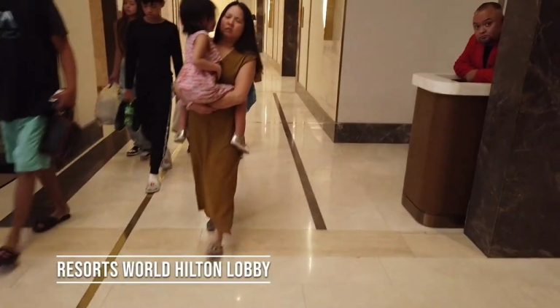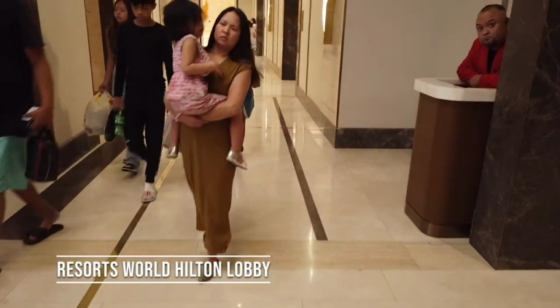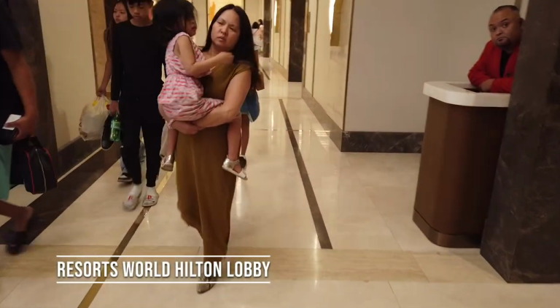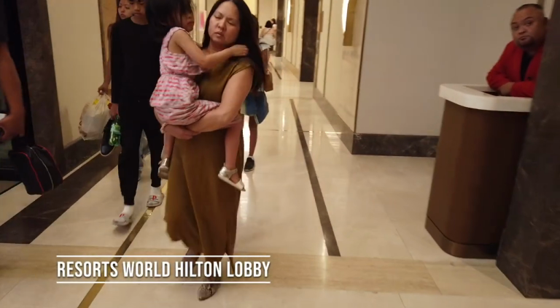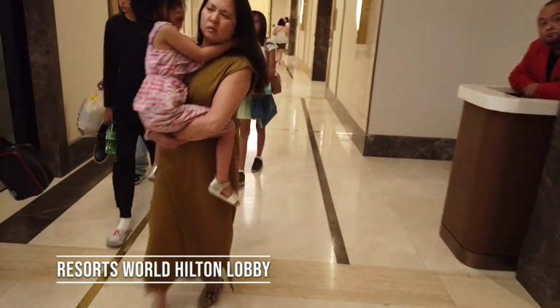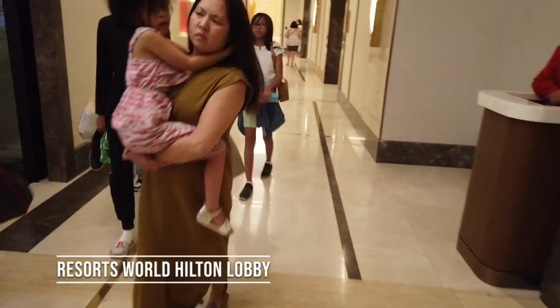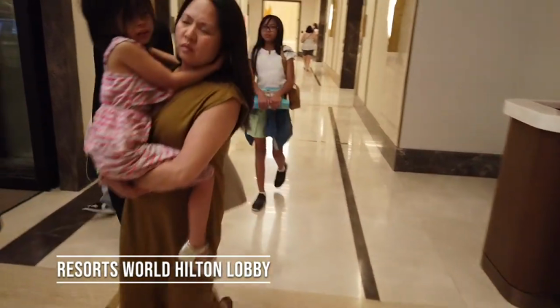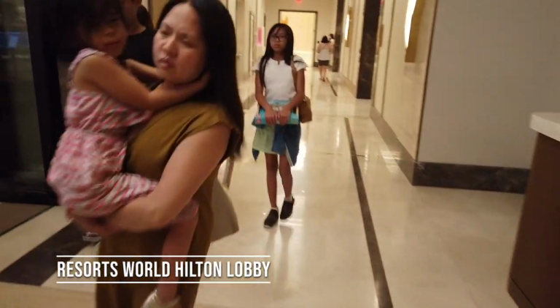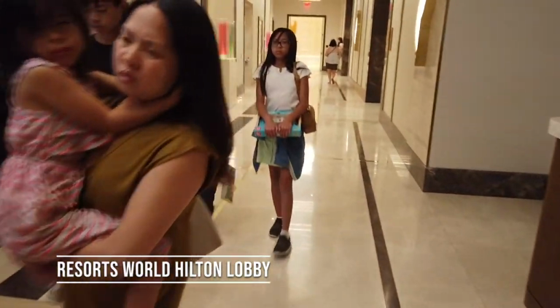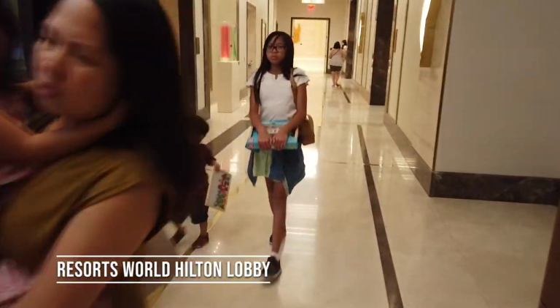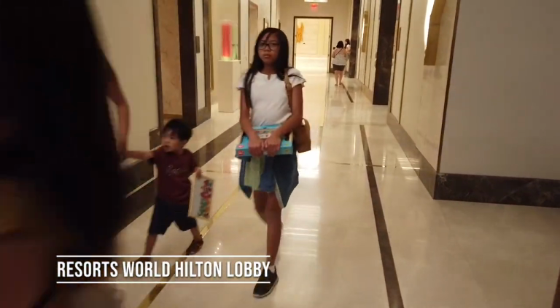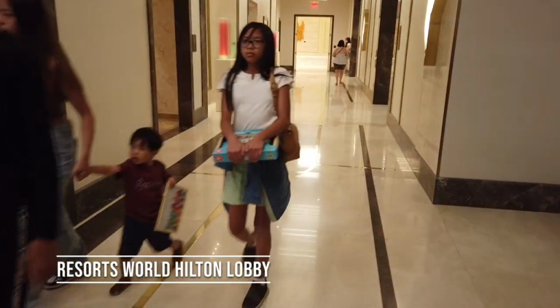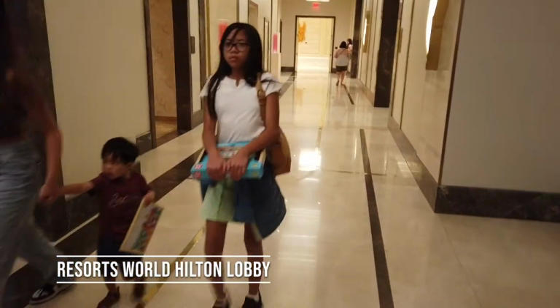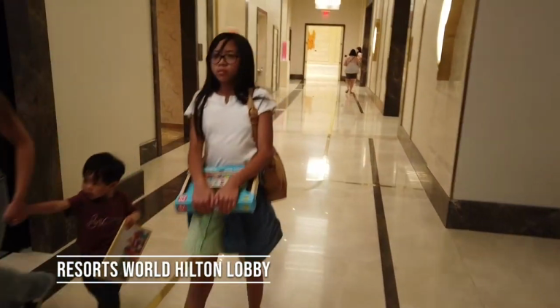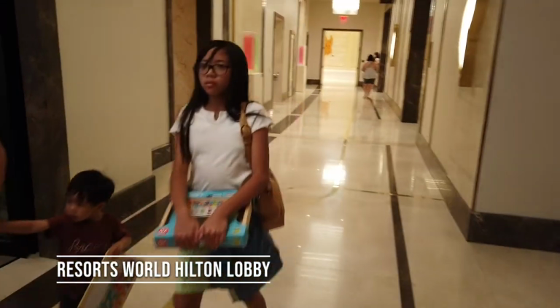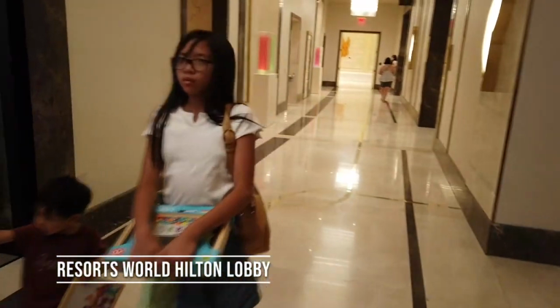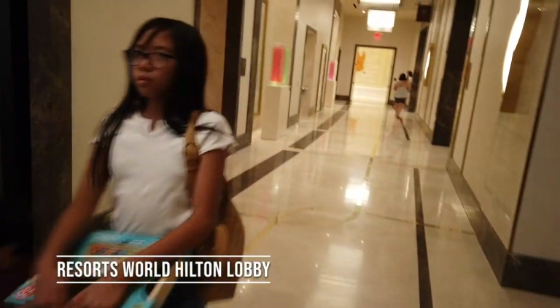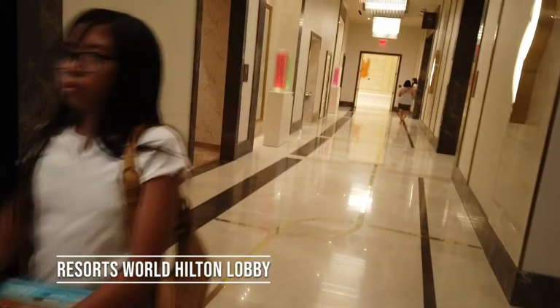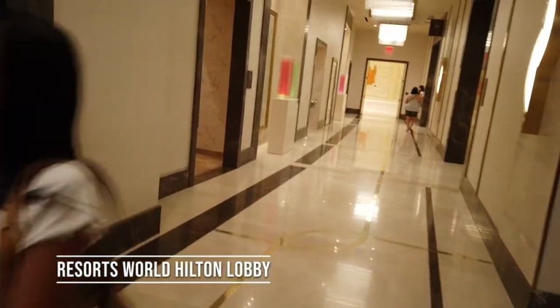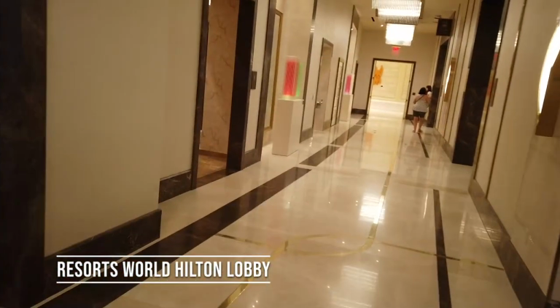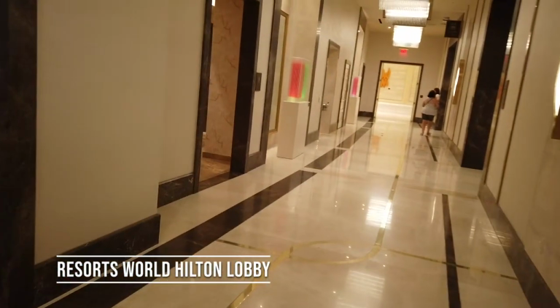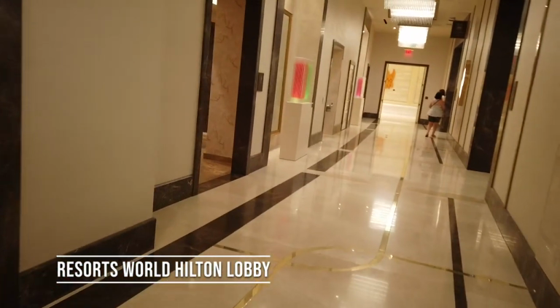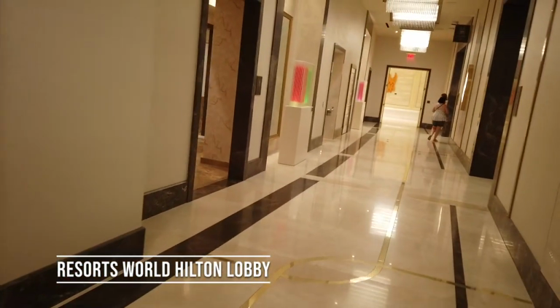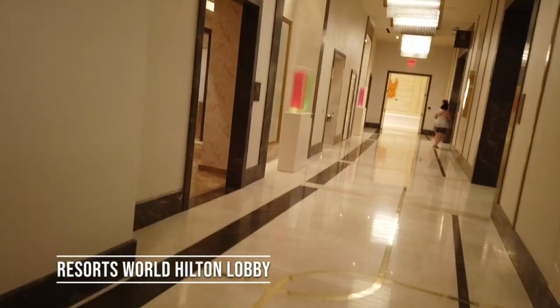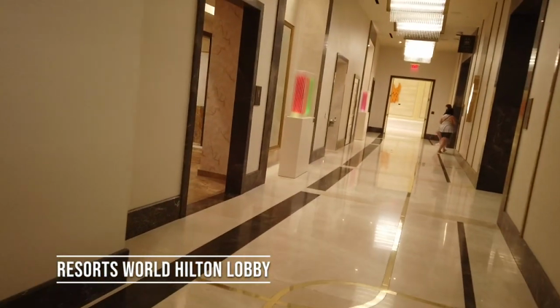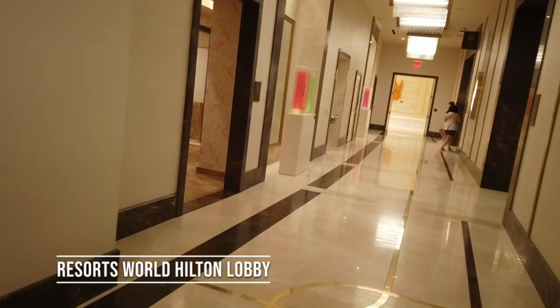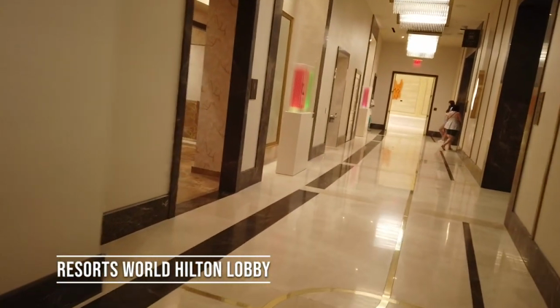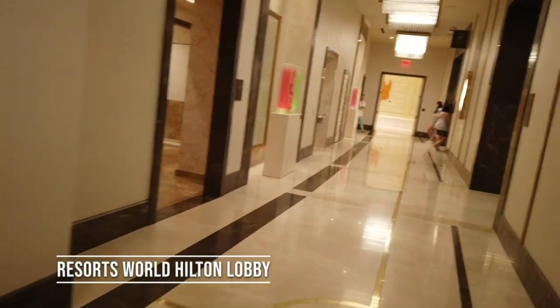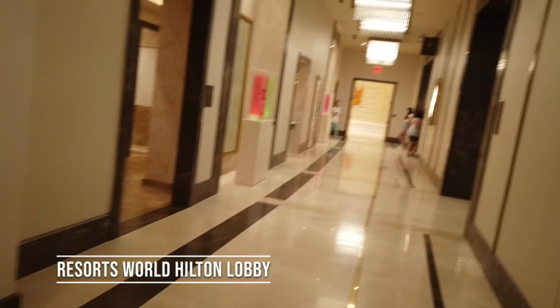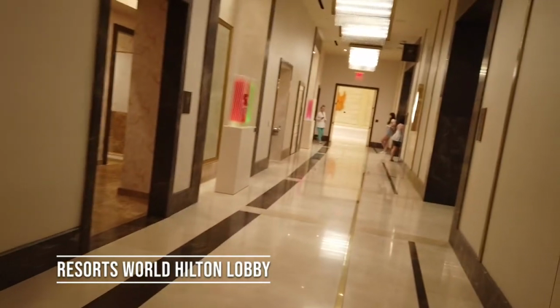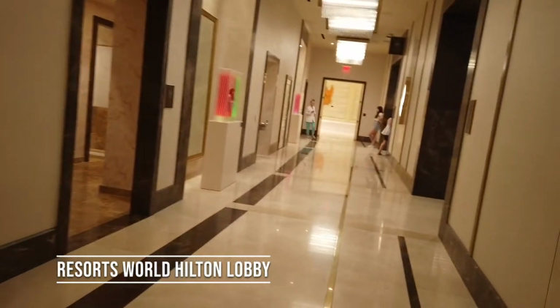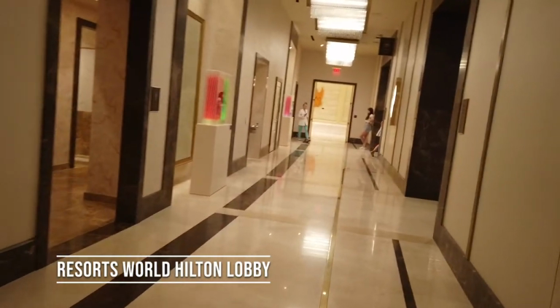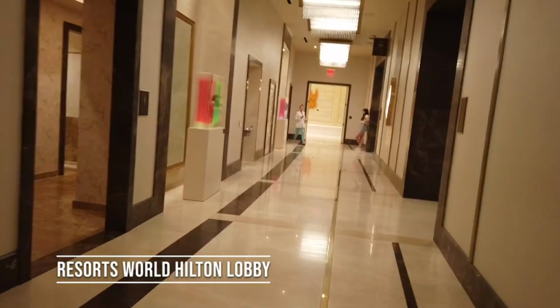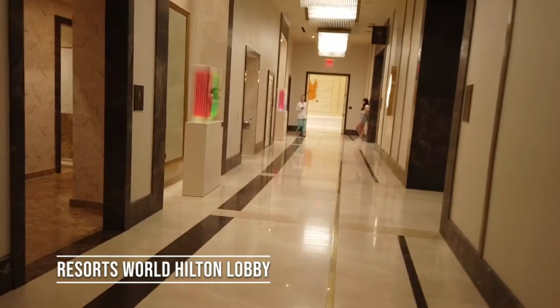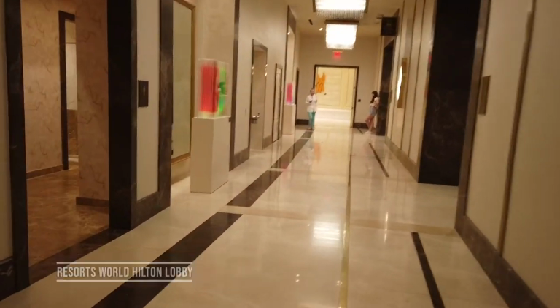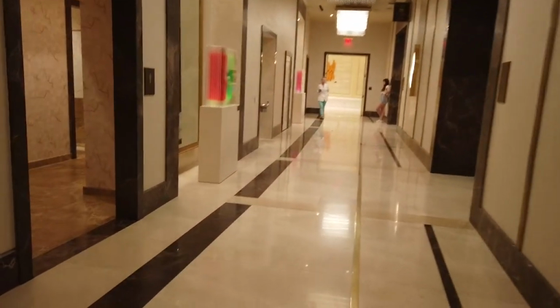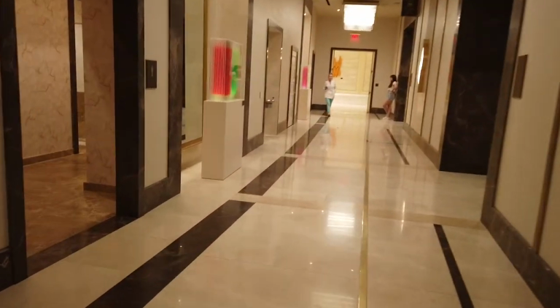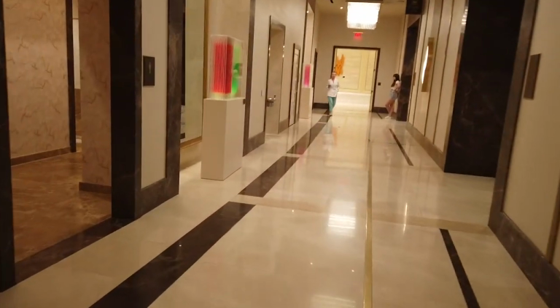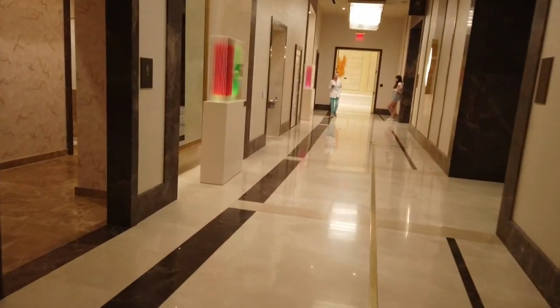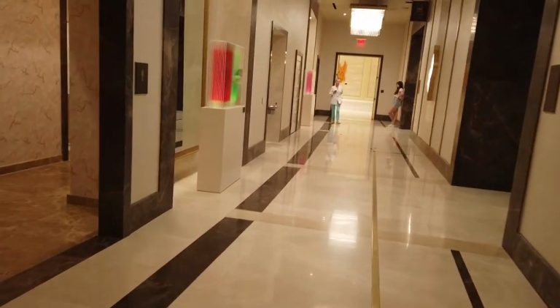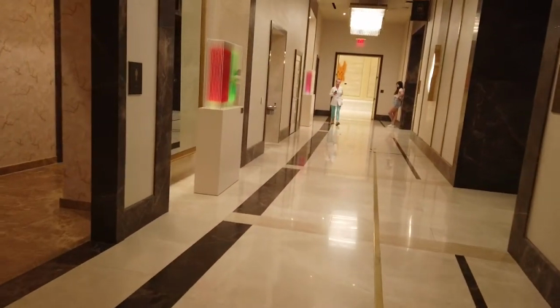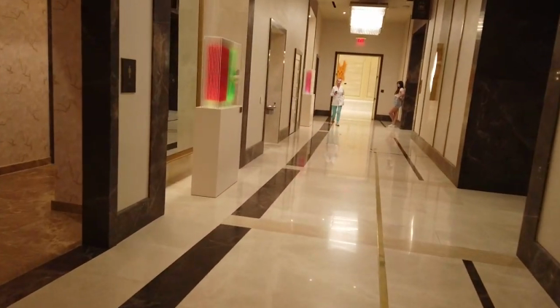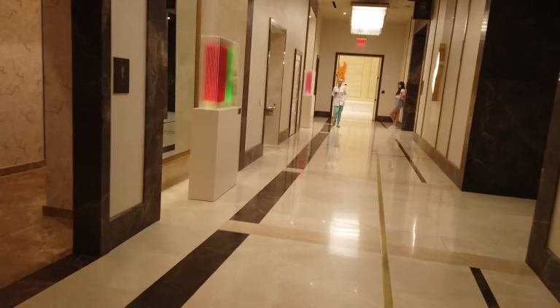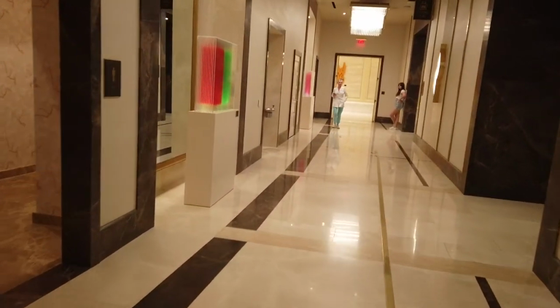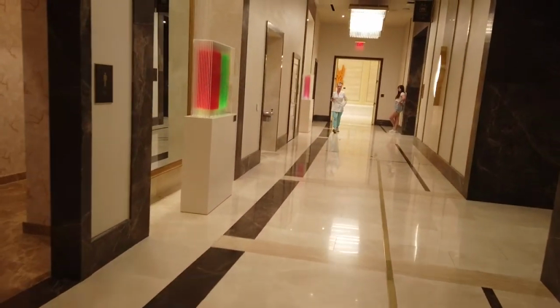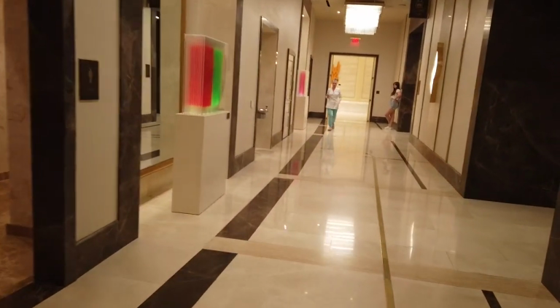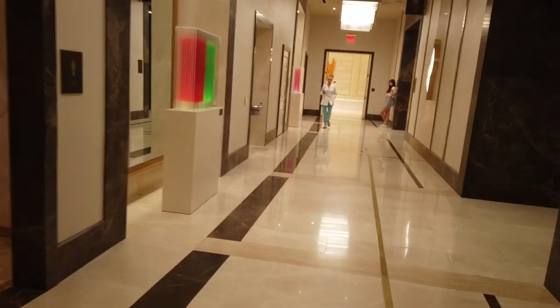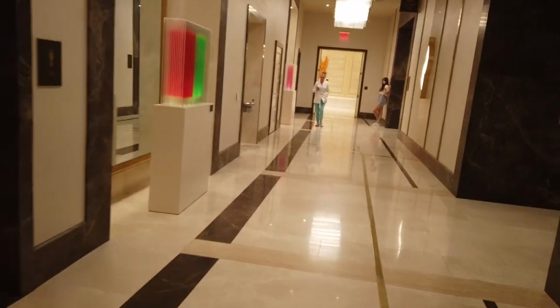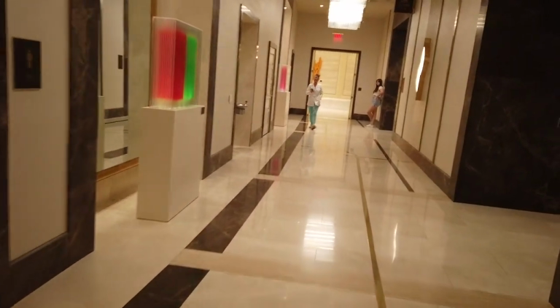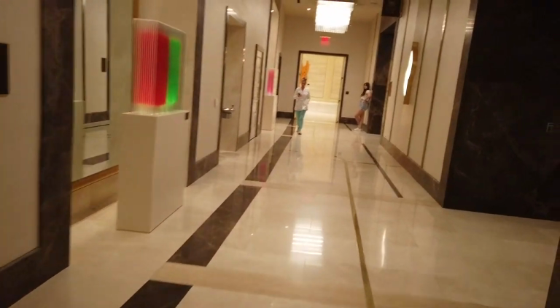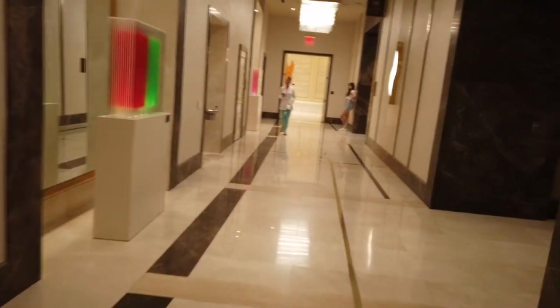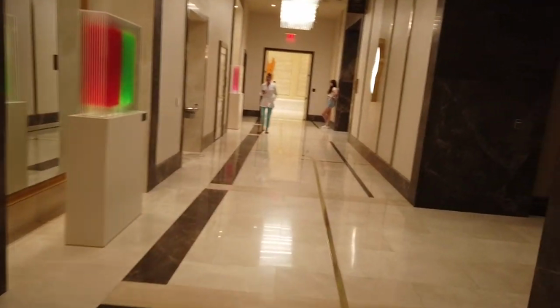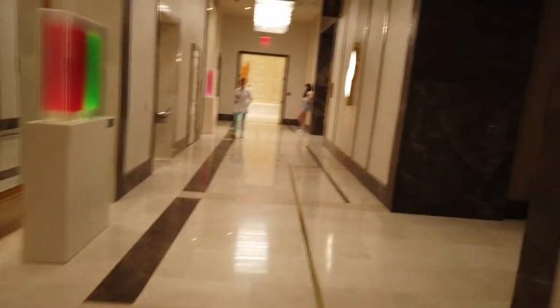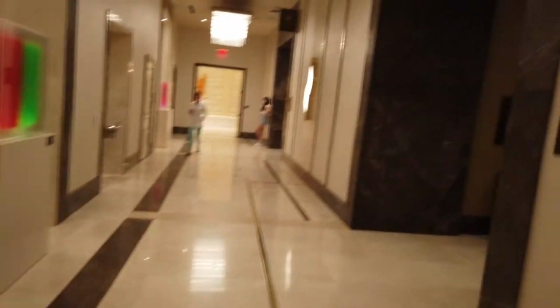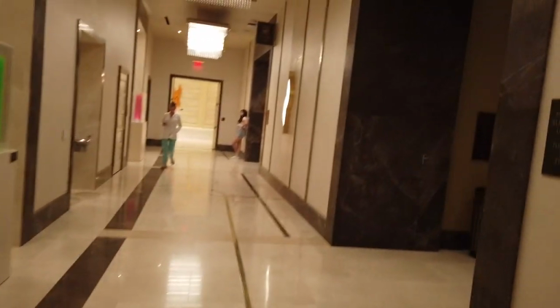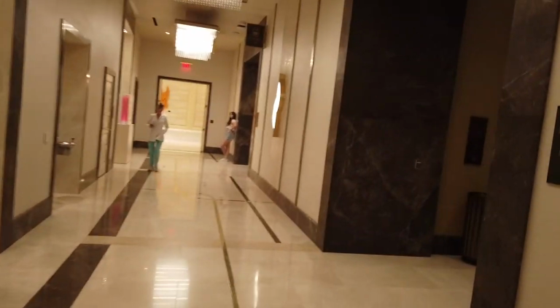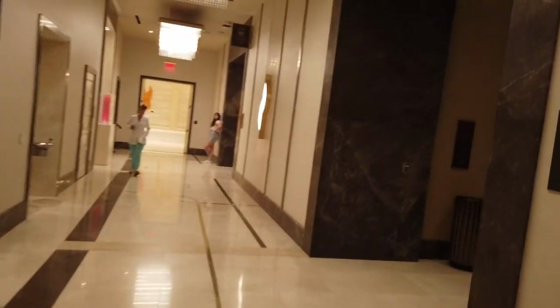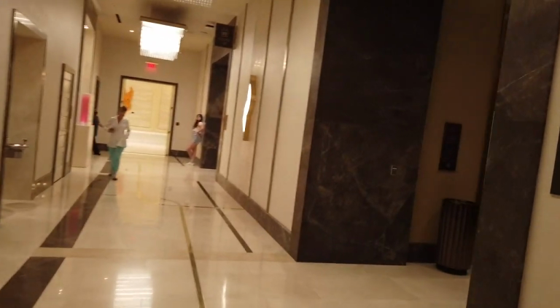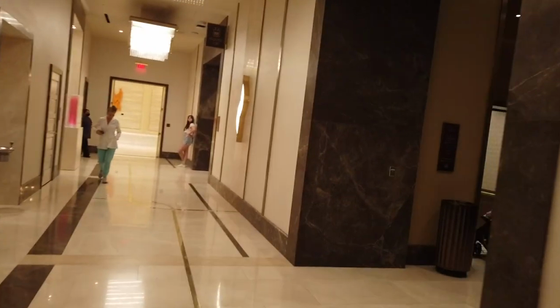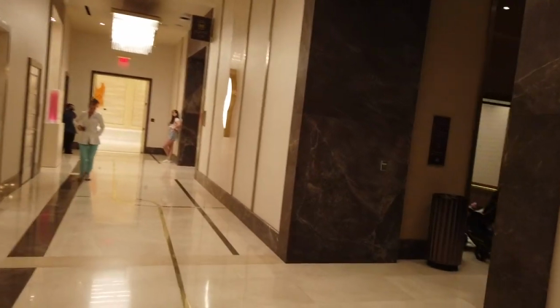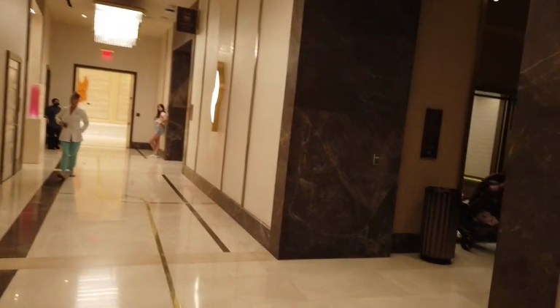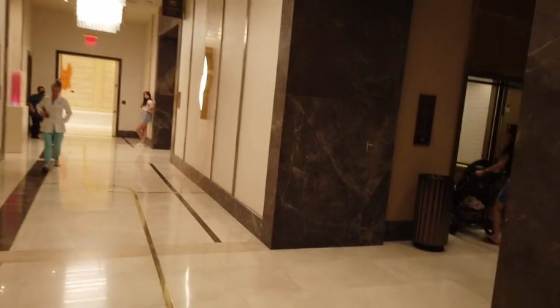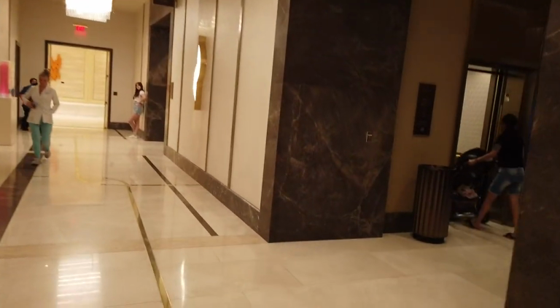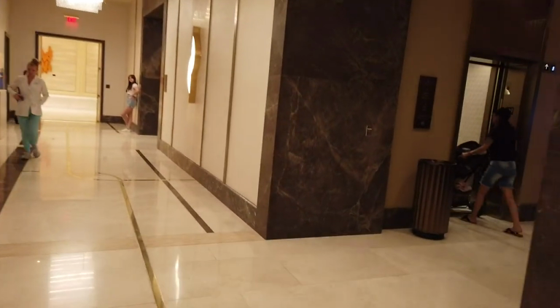We're going to floor 31. Ready? Yep, thank you sir.